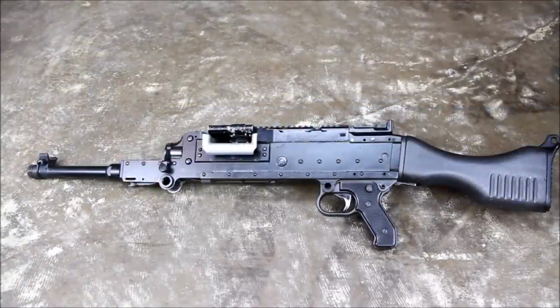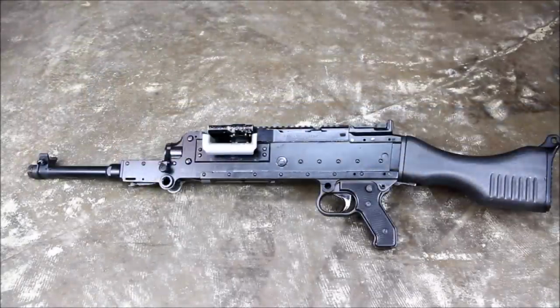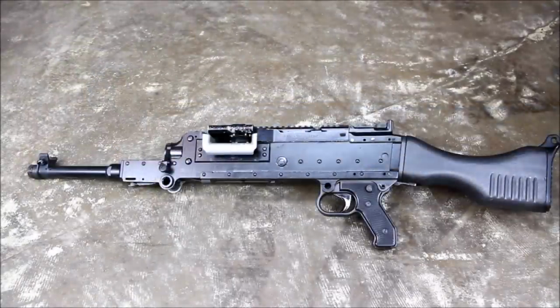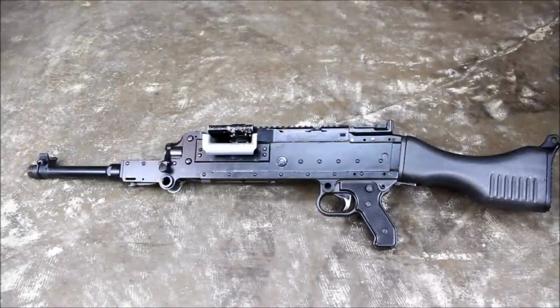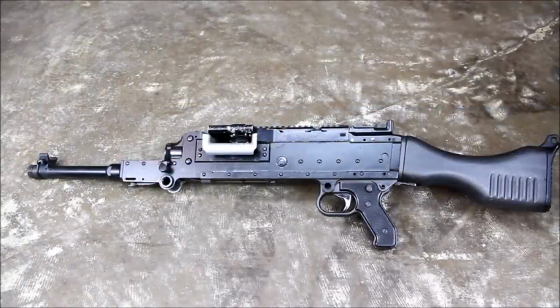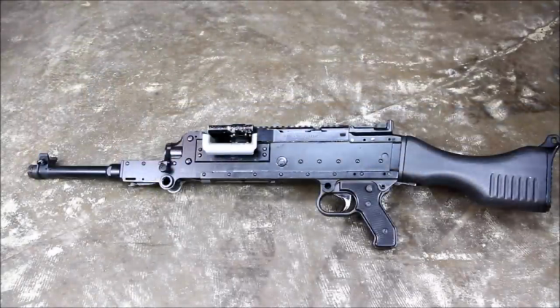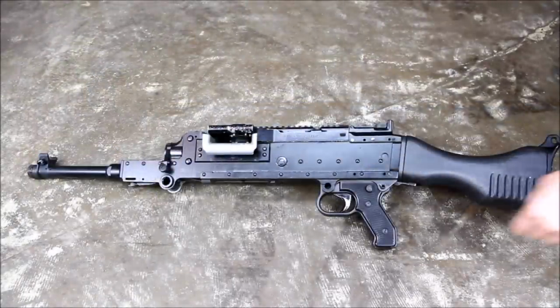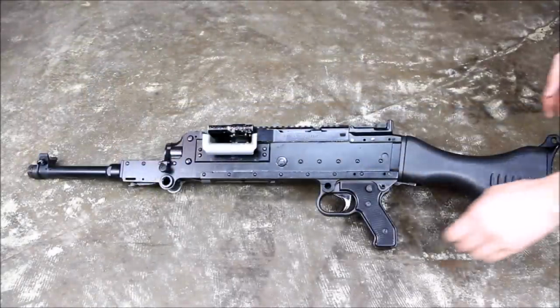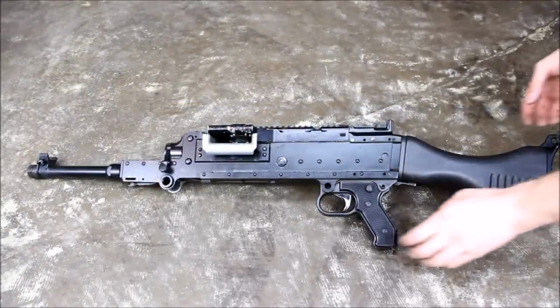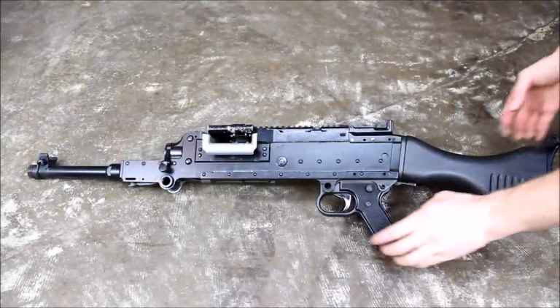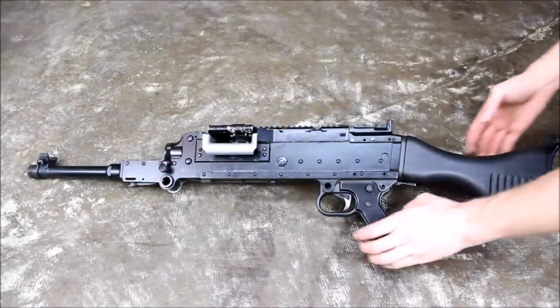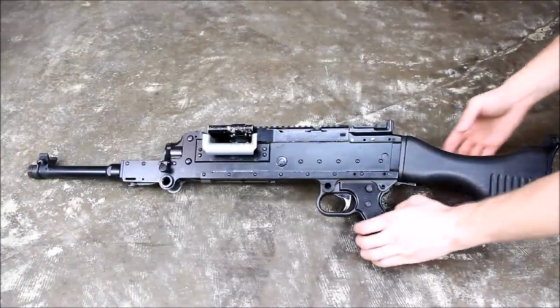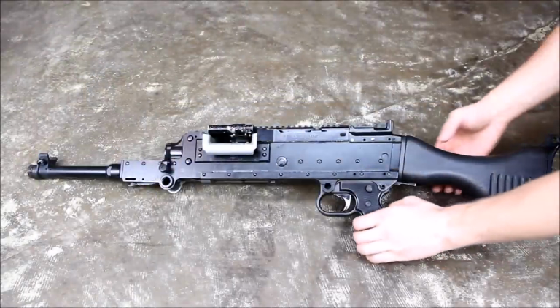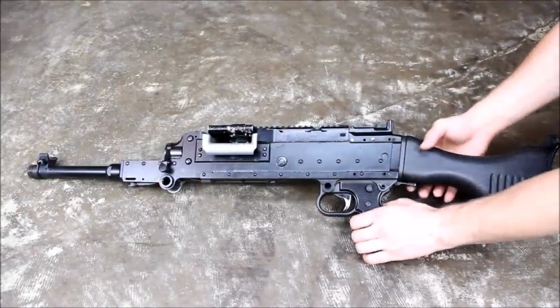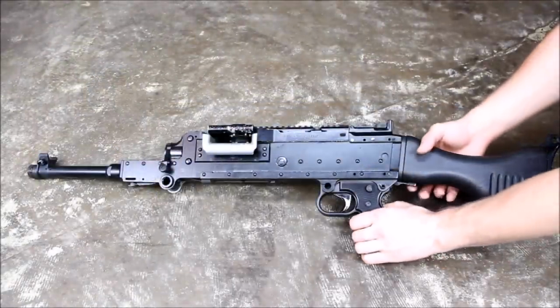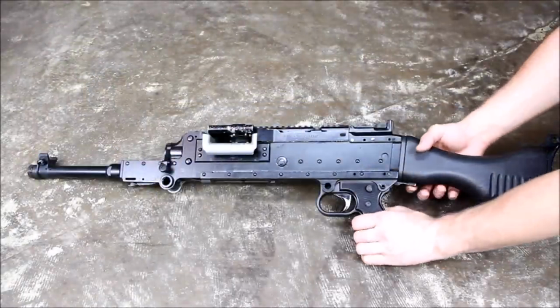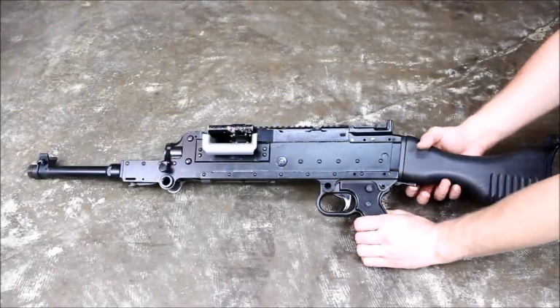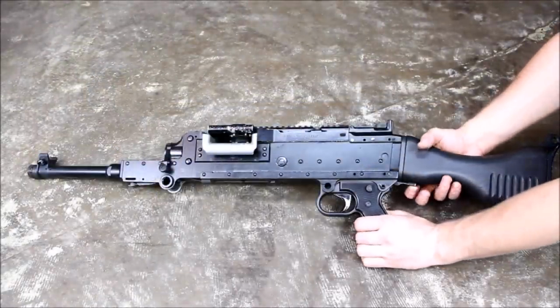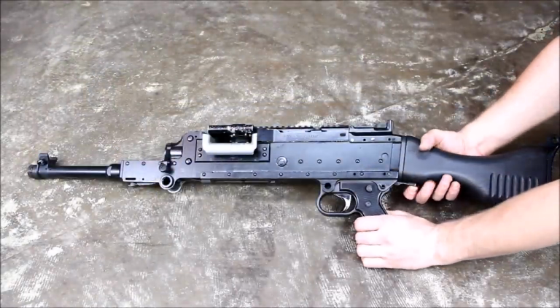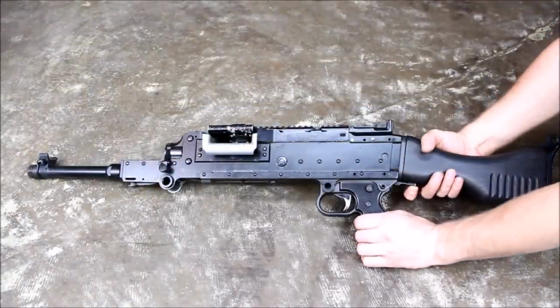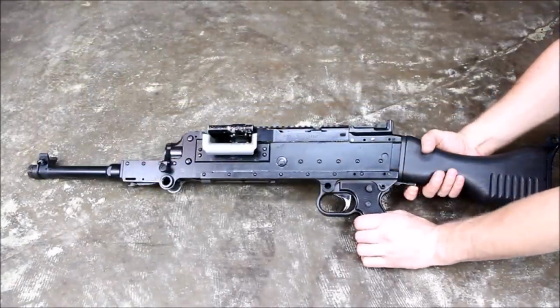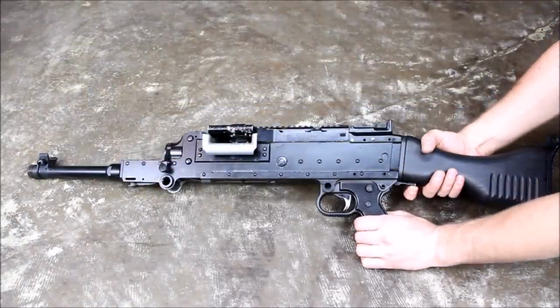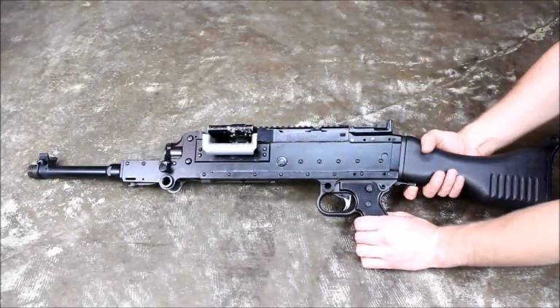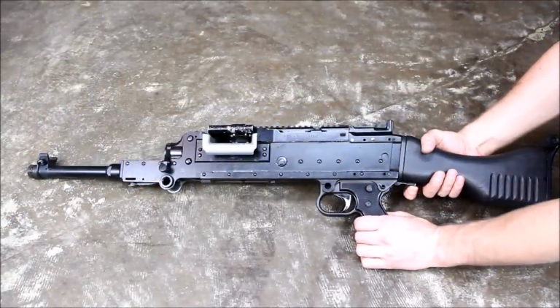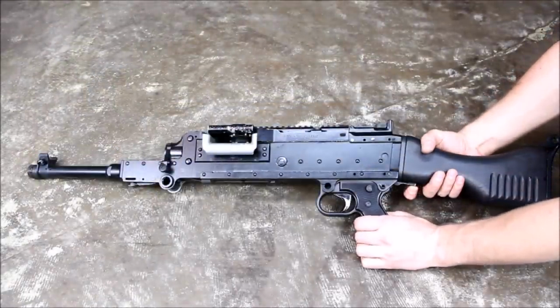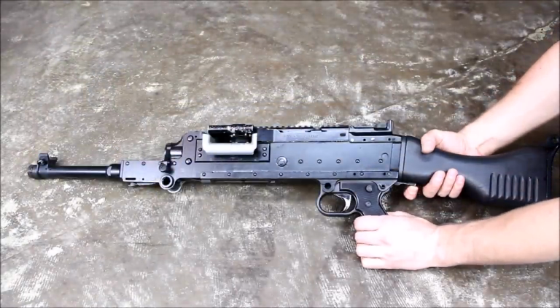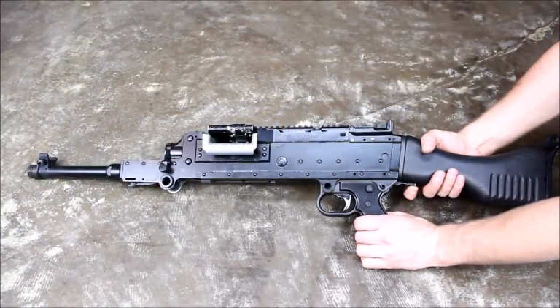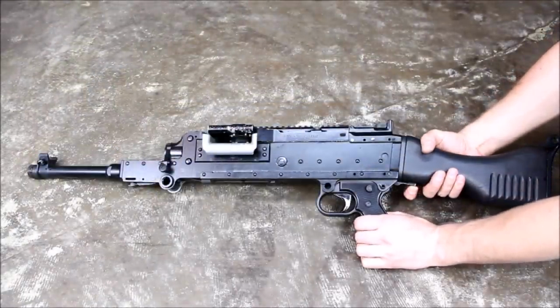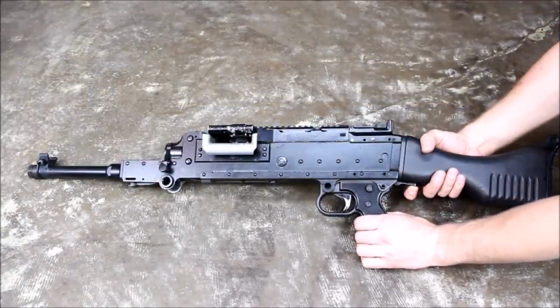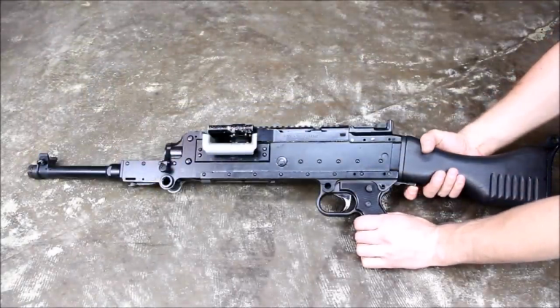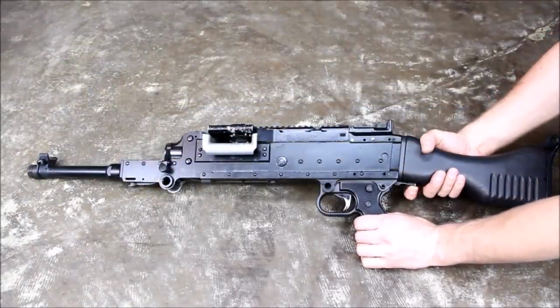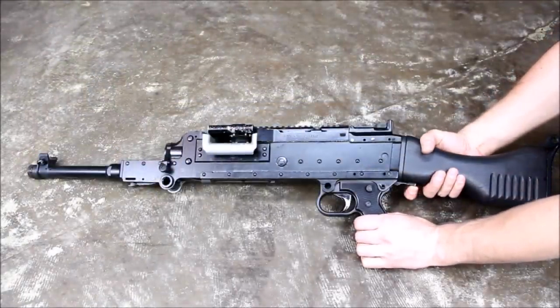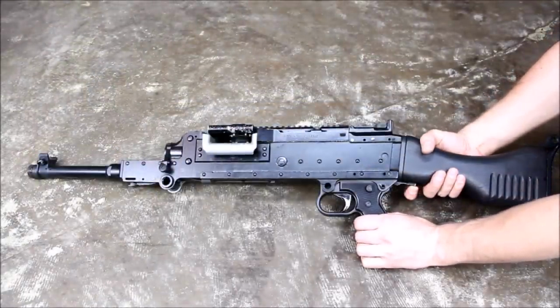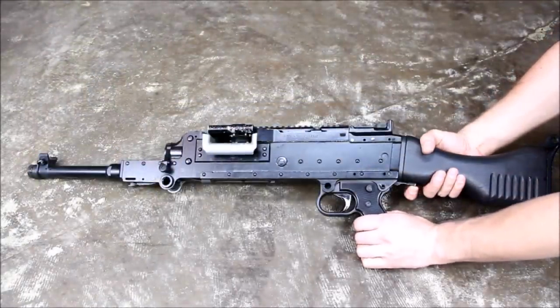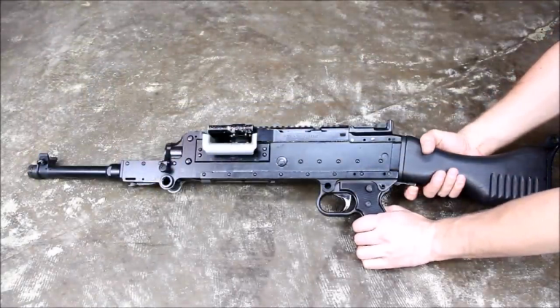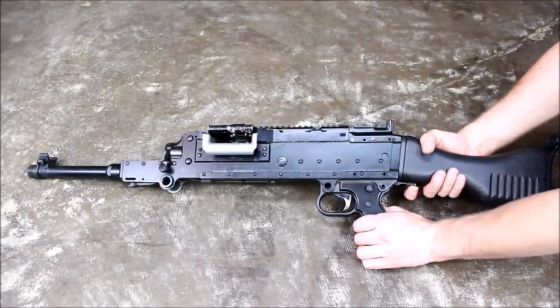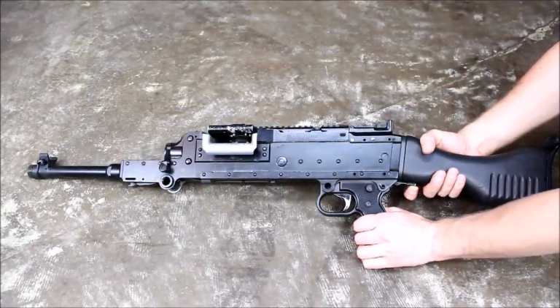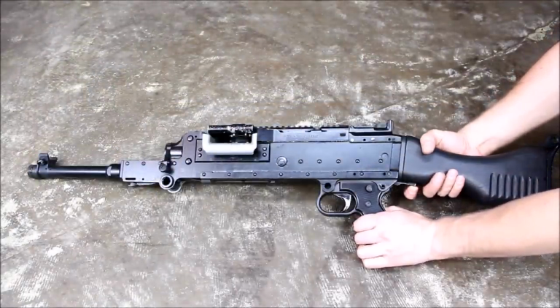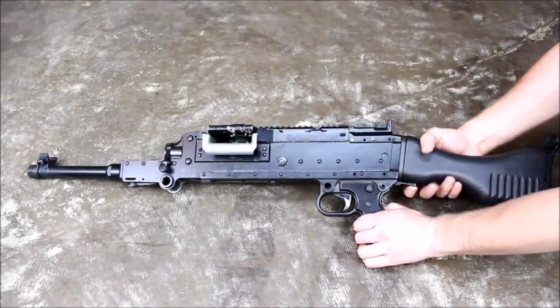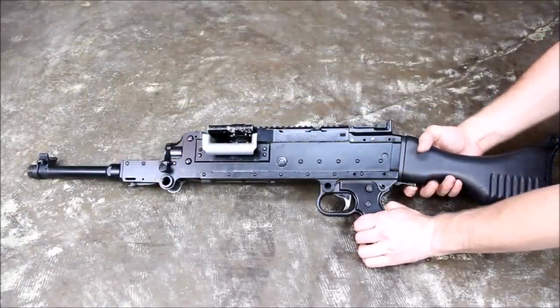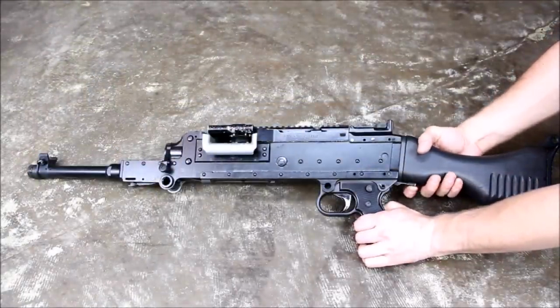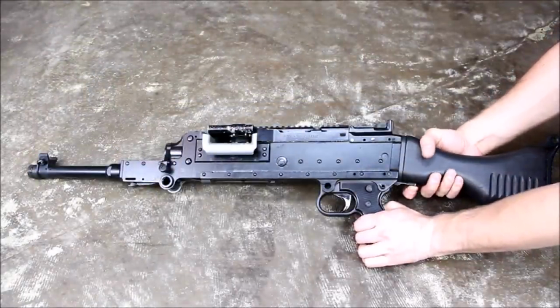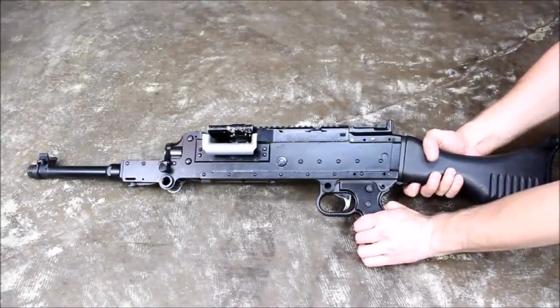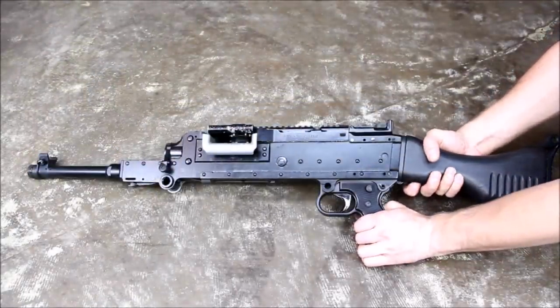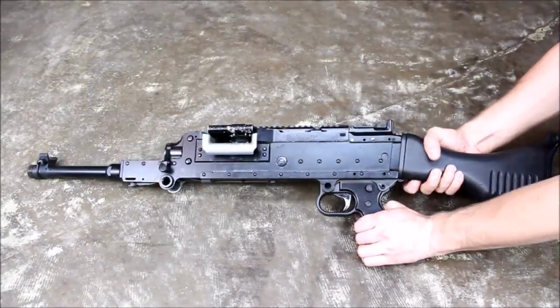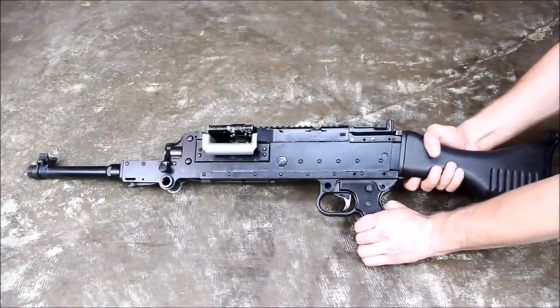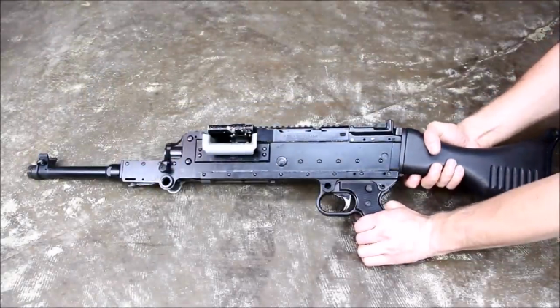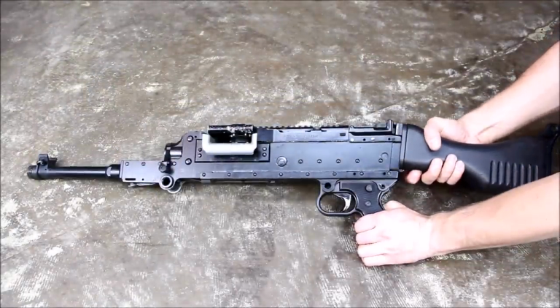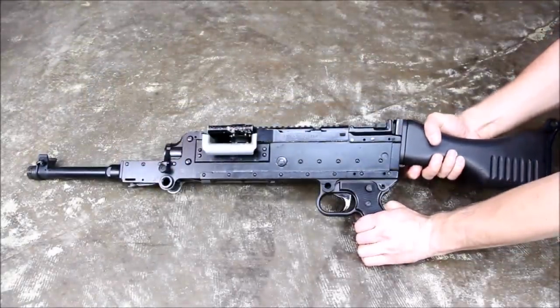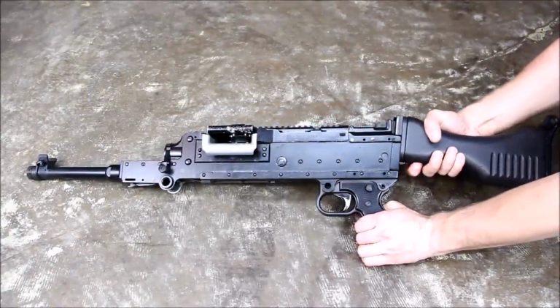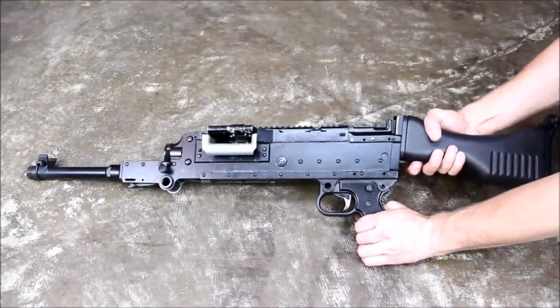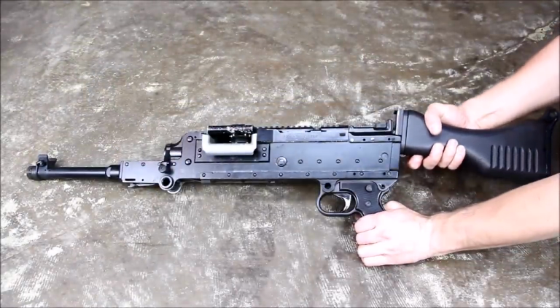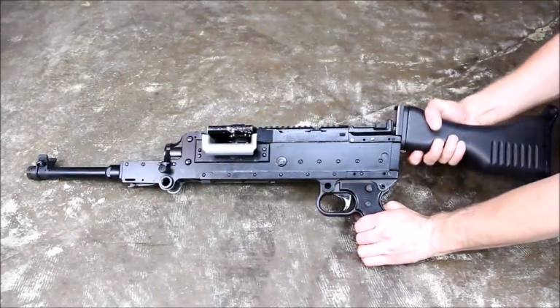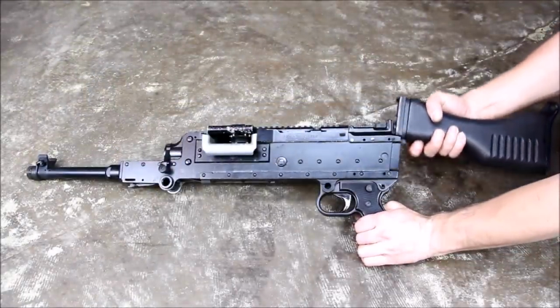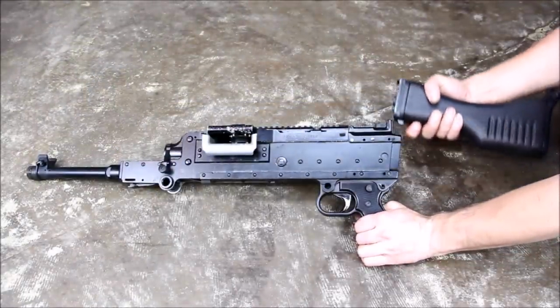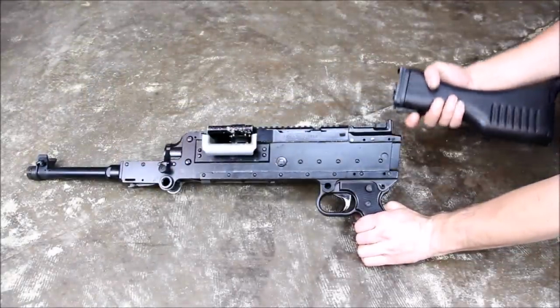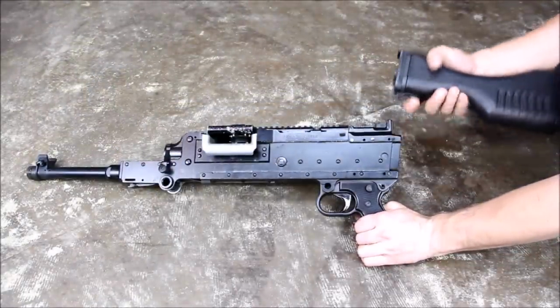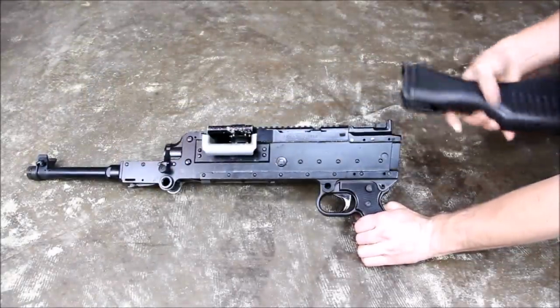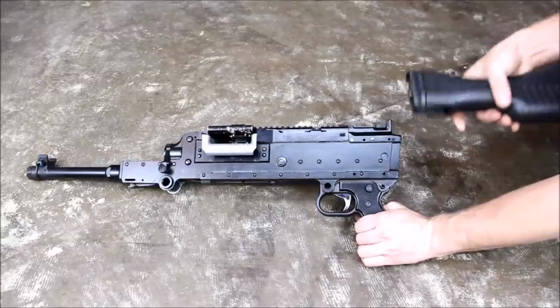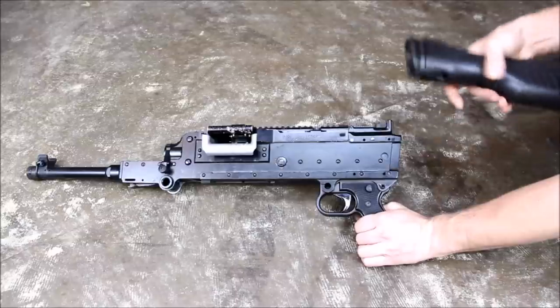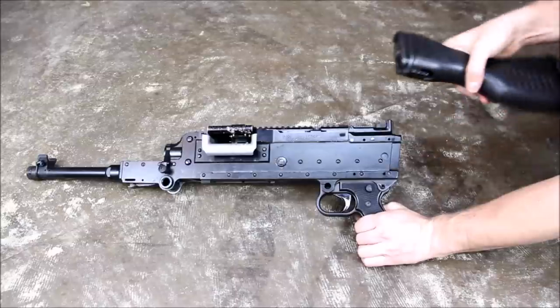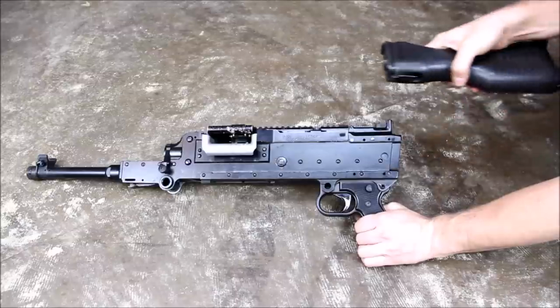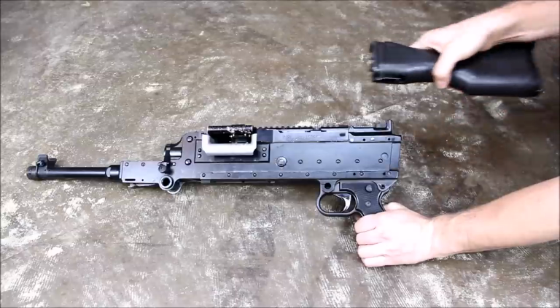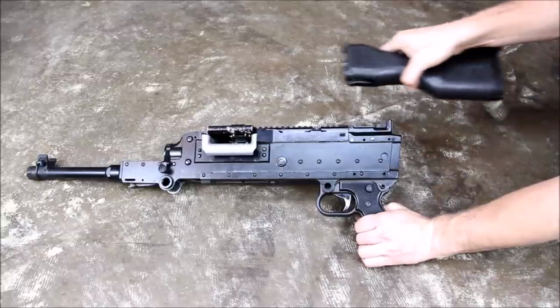Now that you've removed the barrel, it's time to remove the stock. Press the latch located on the bottom and it slides up with ease.